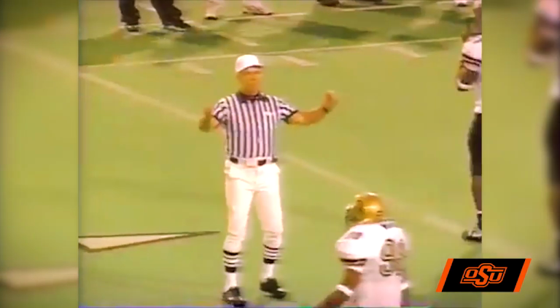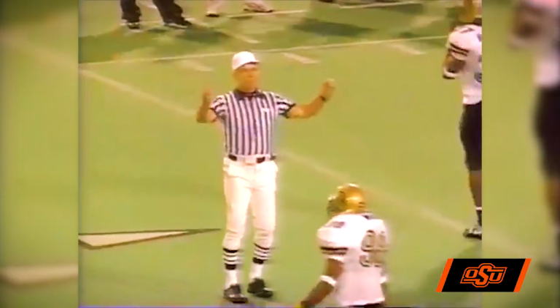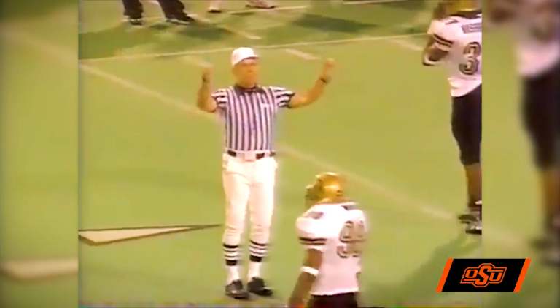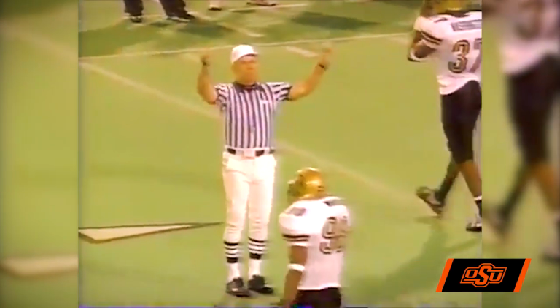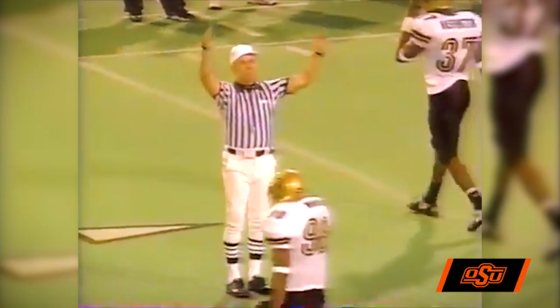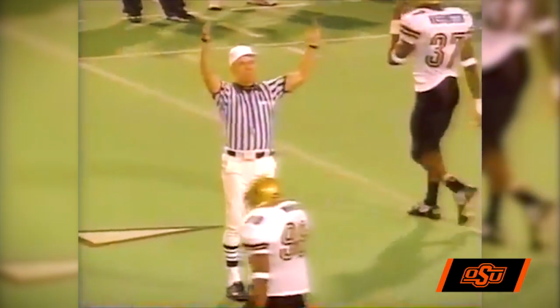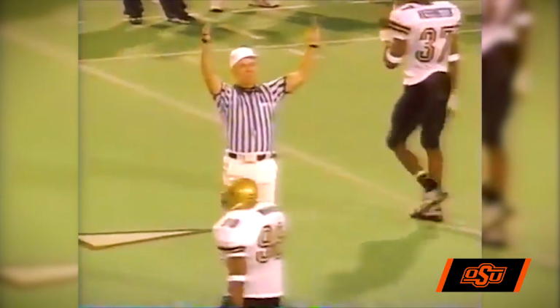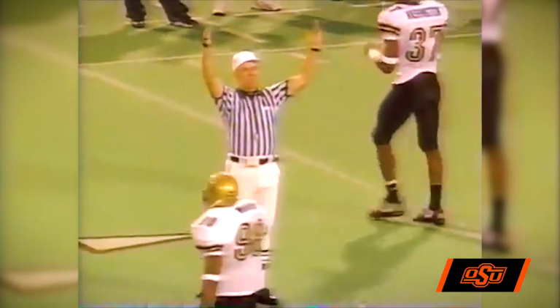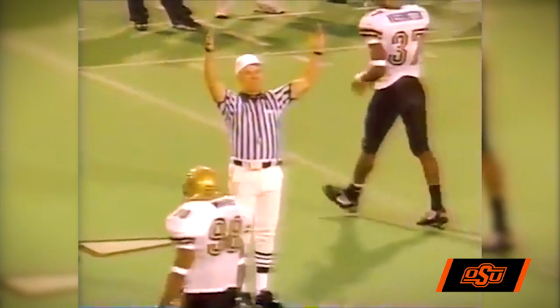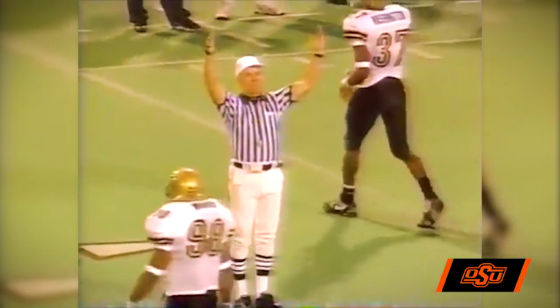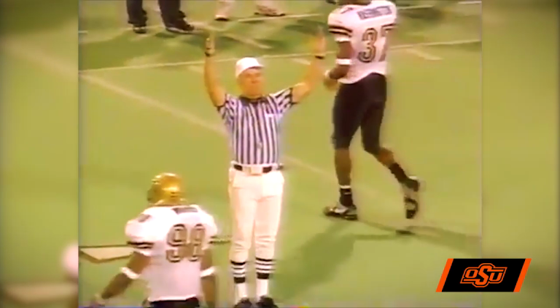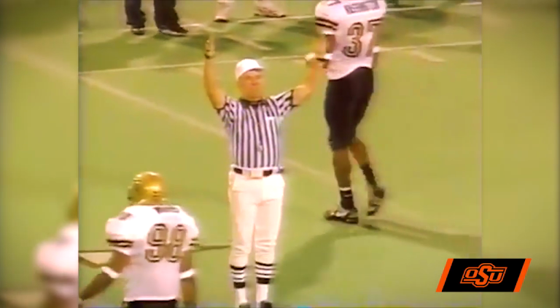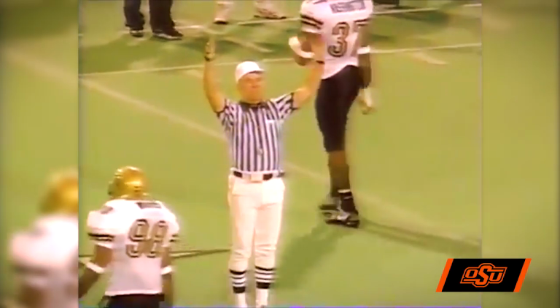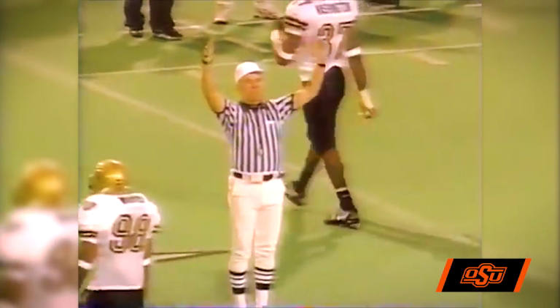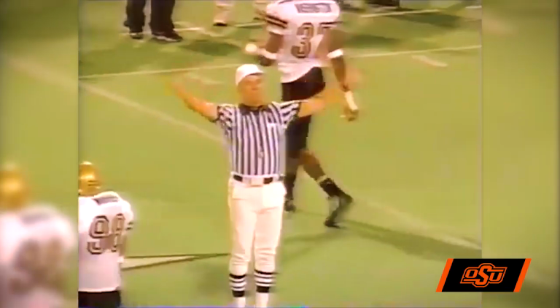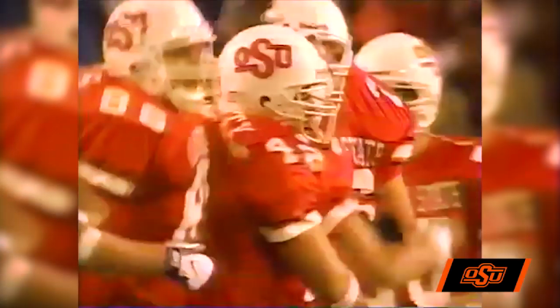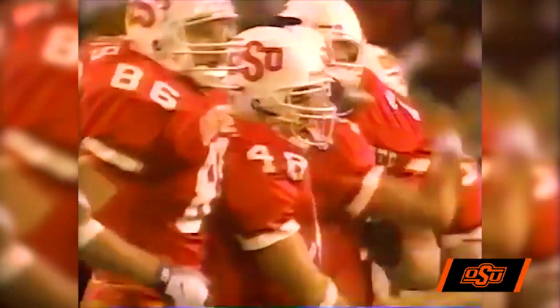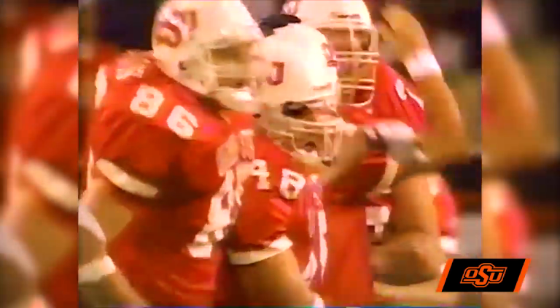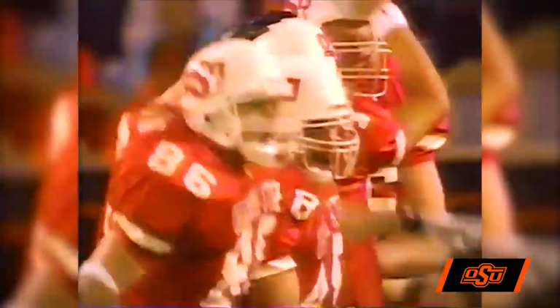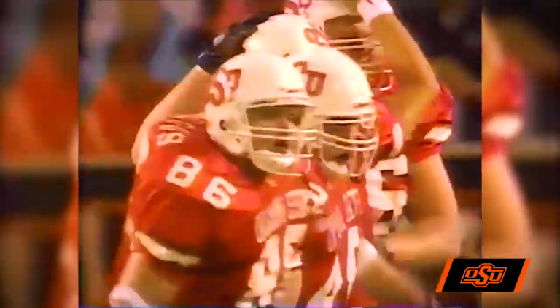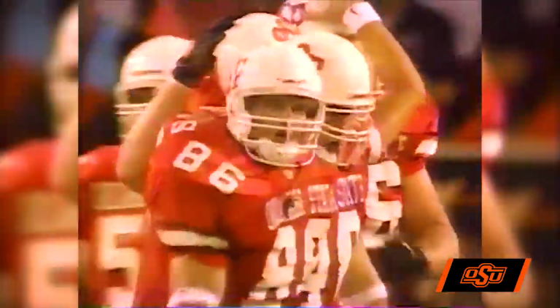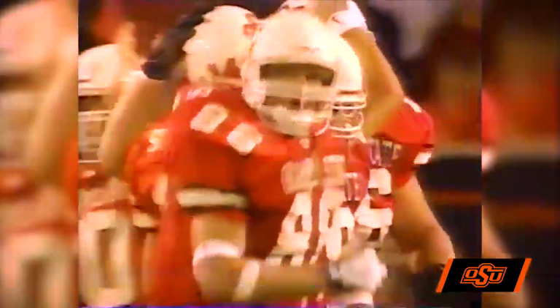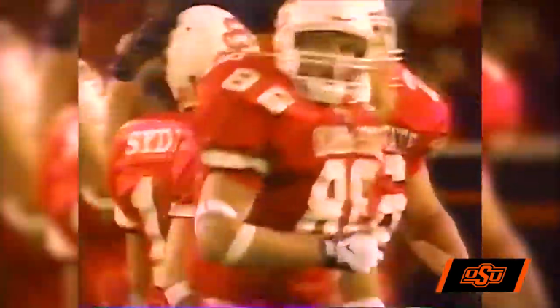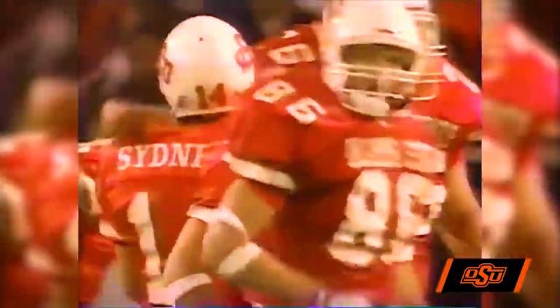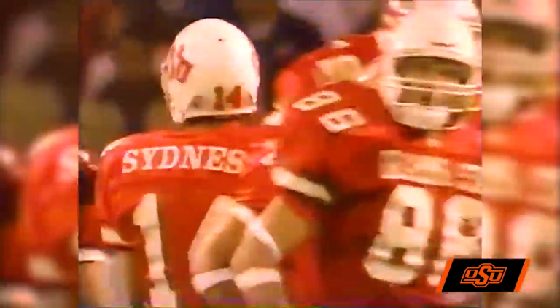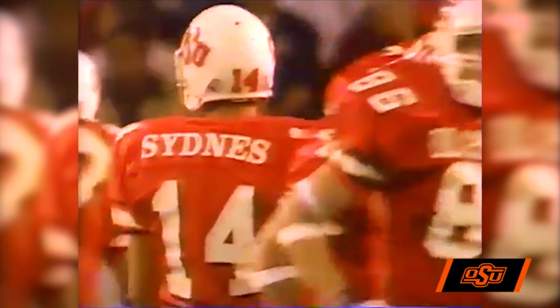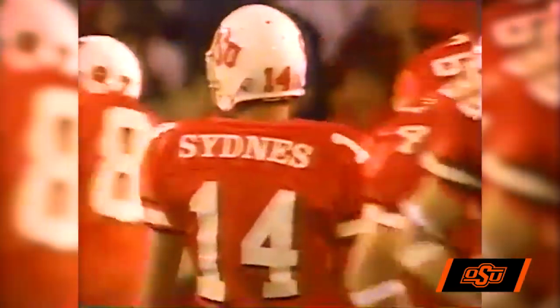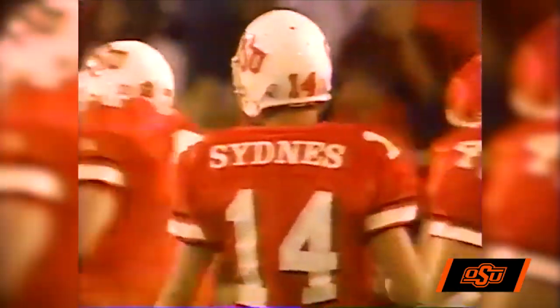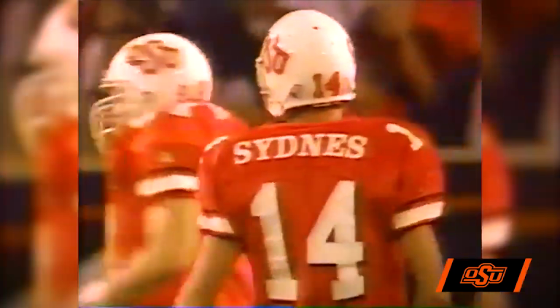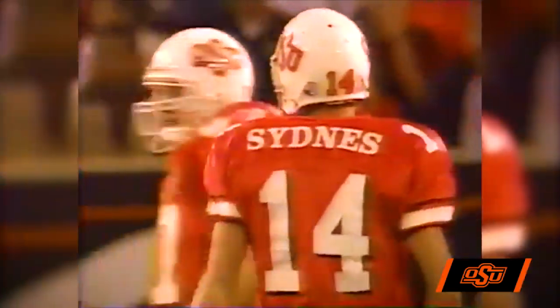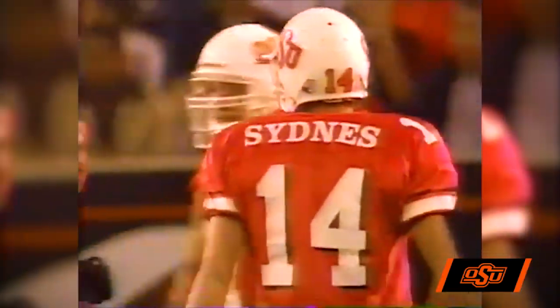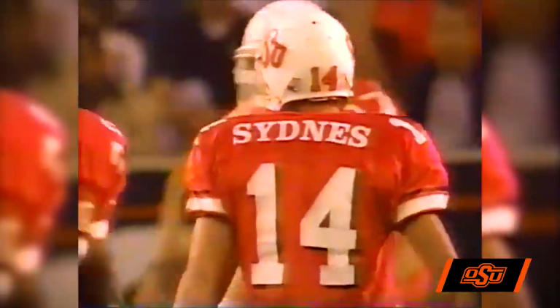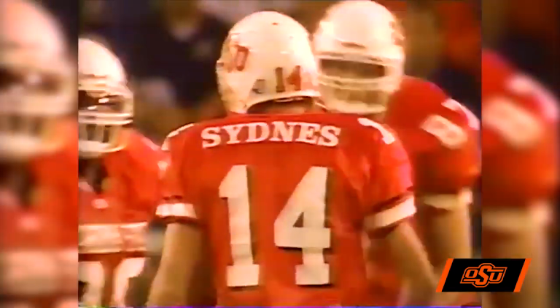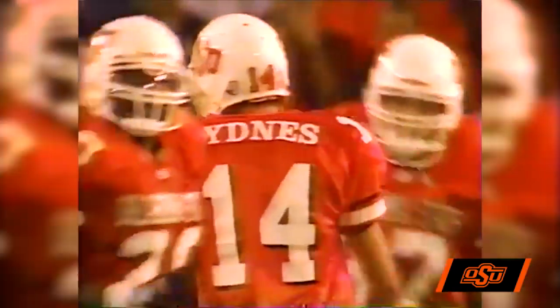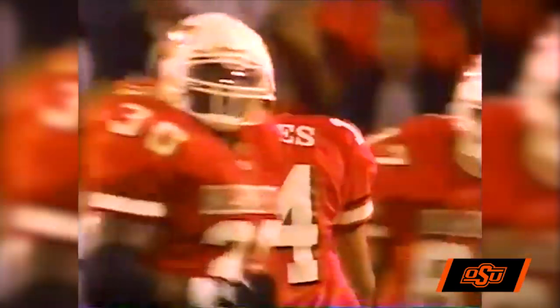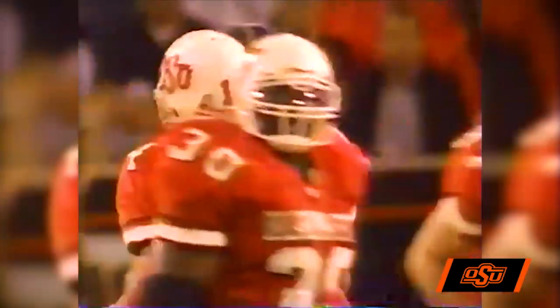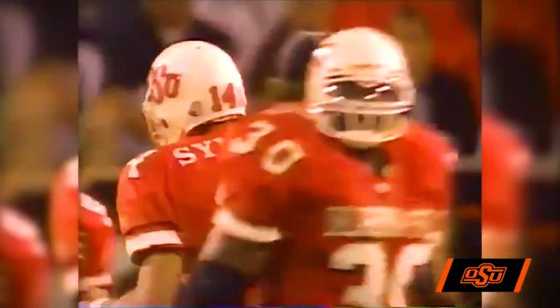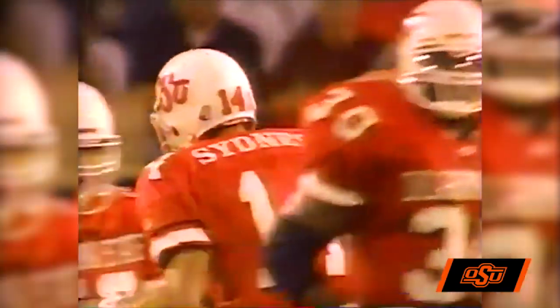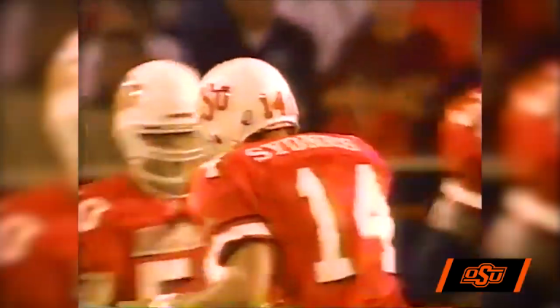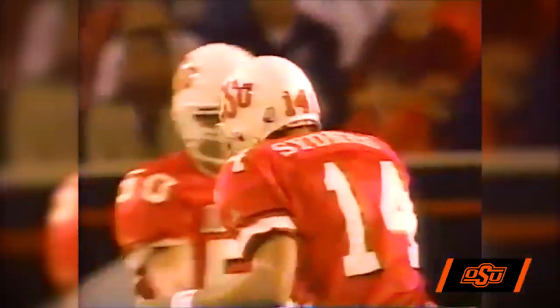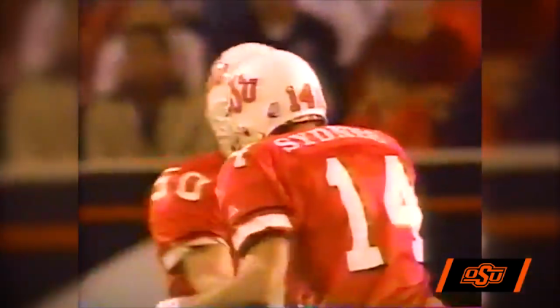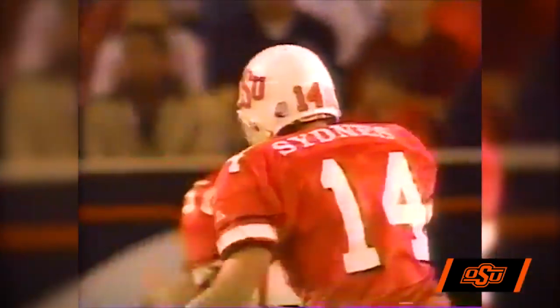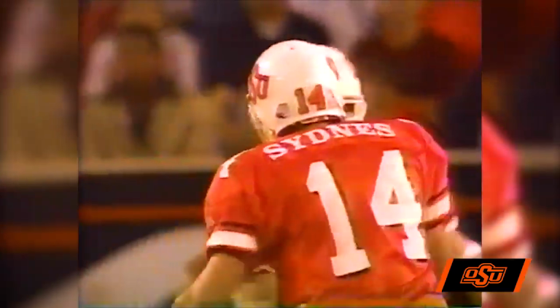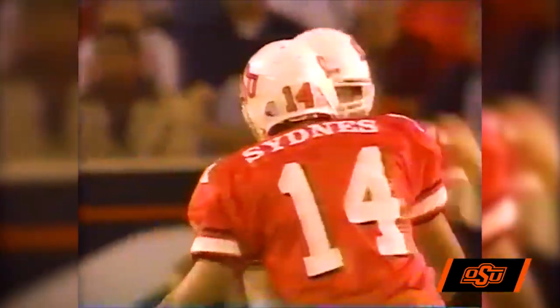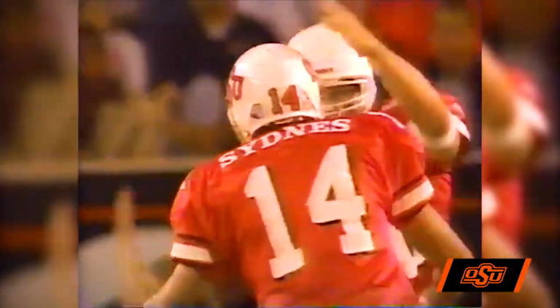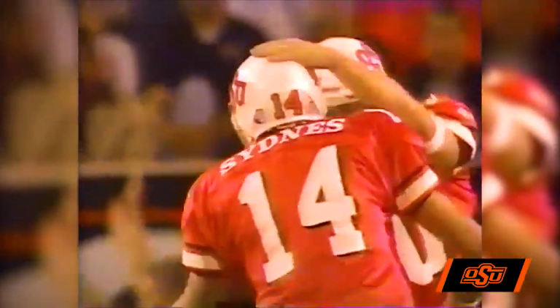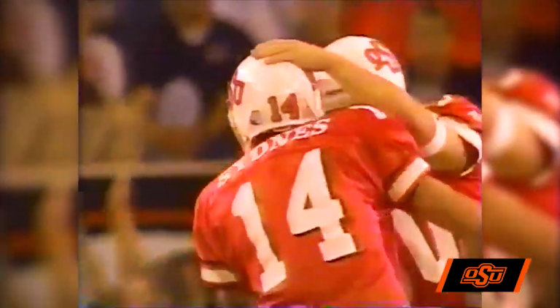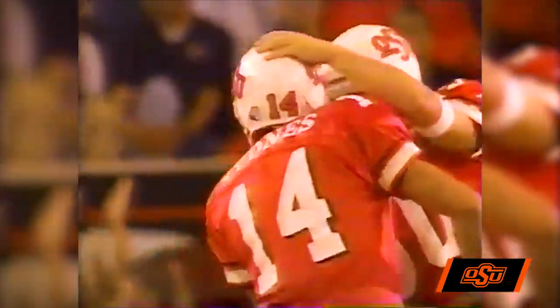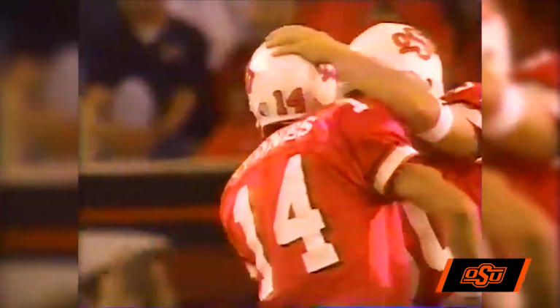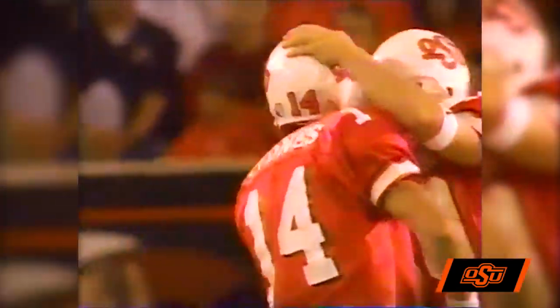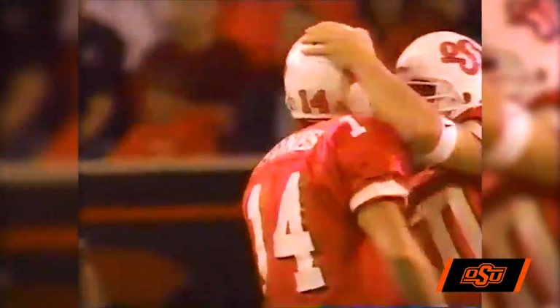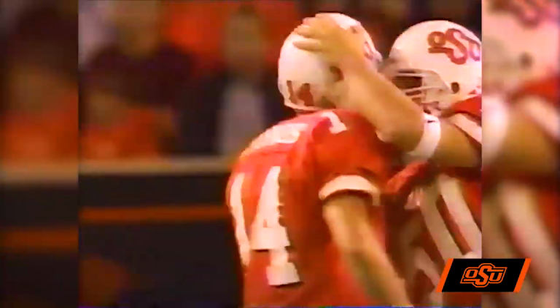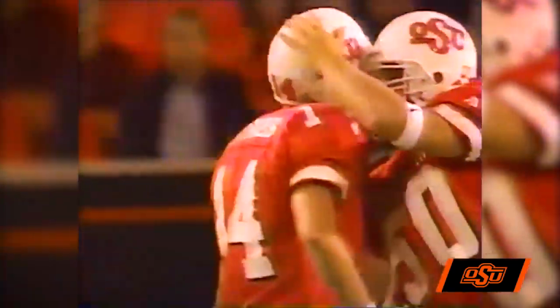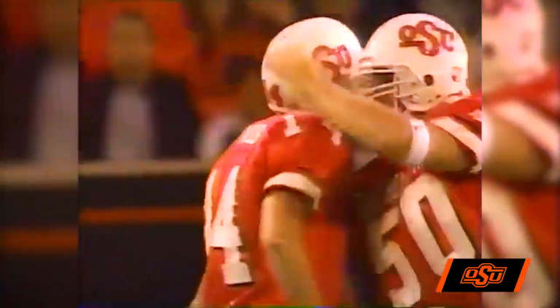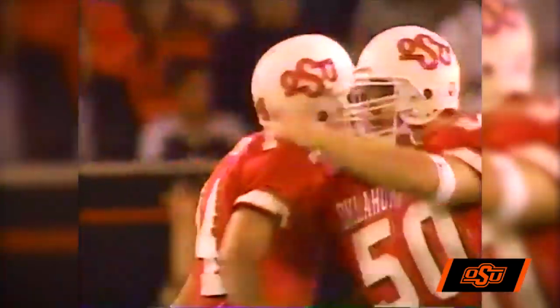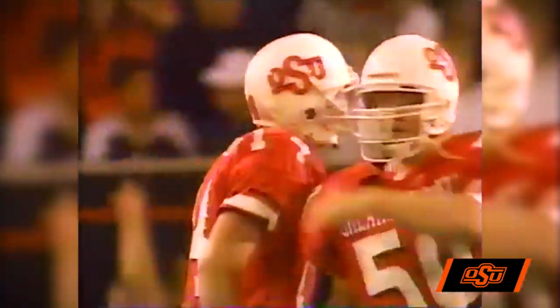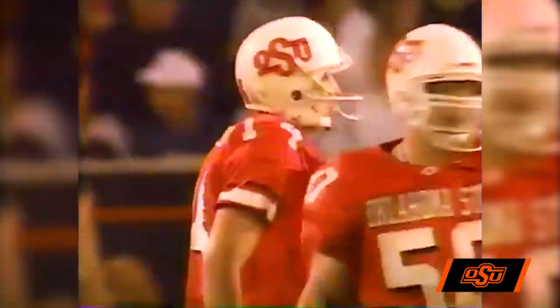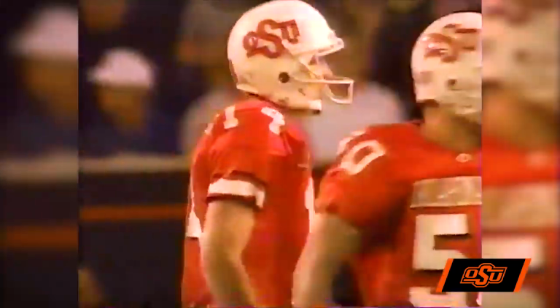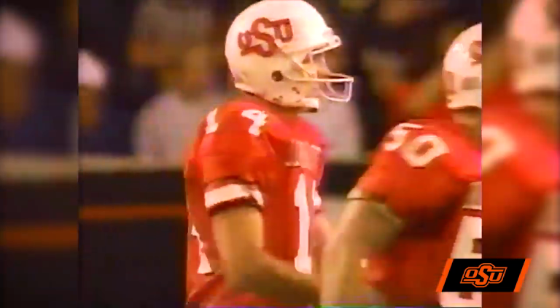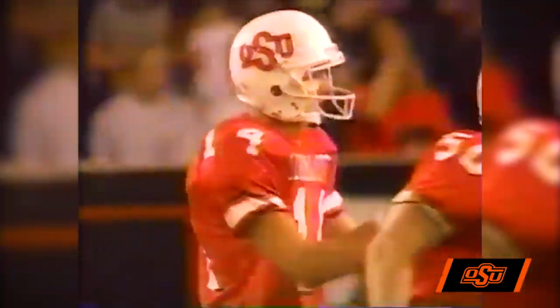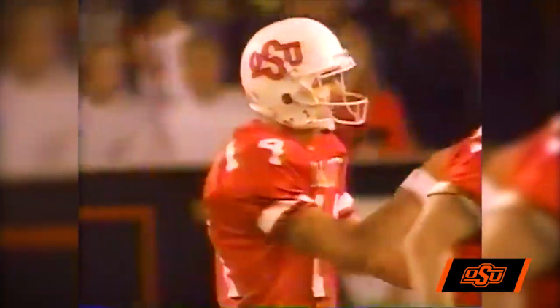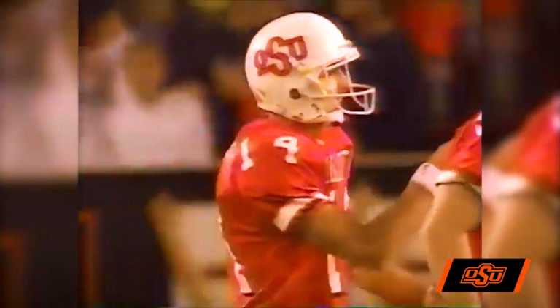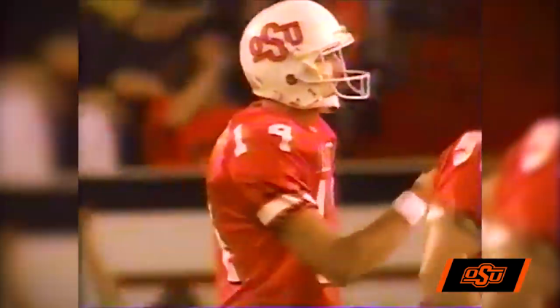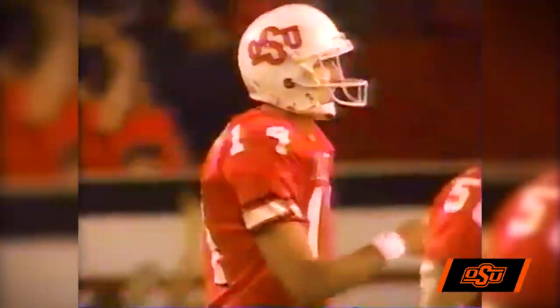We've got a timeout with 11:16 to go here in the first half. The Buffaloes lead the Cowboys 14-9.